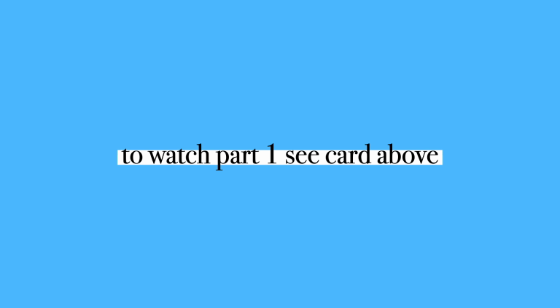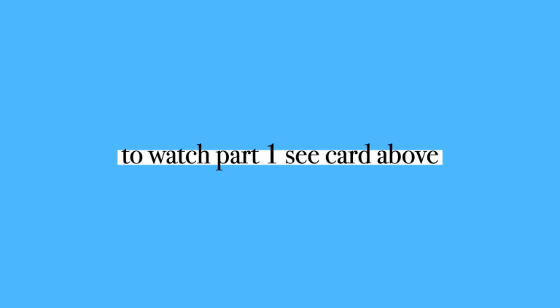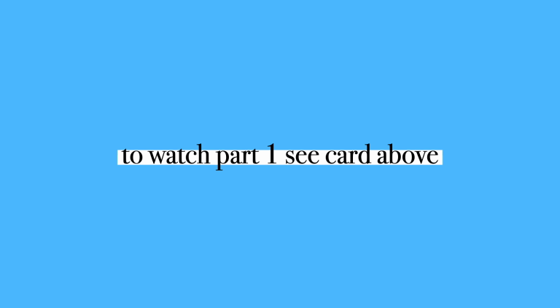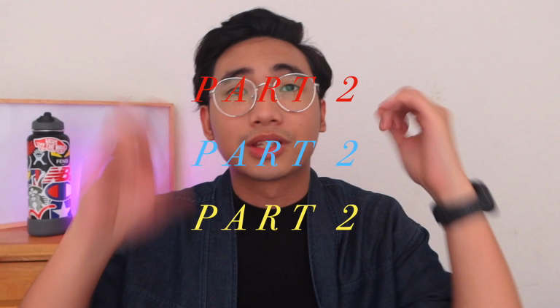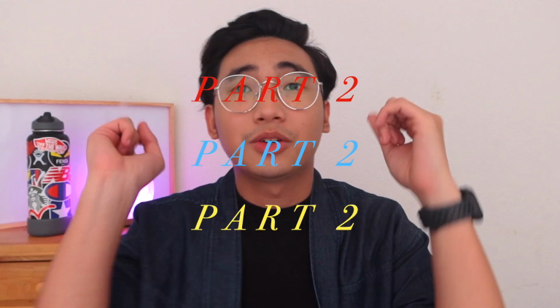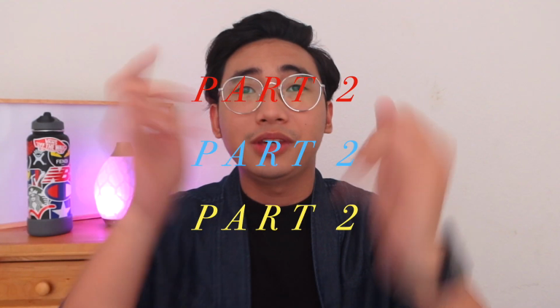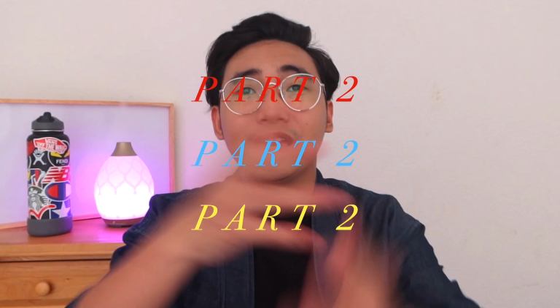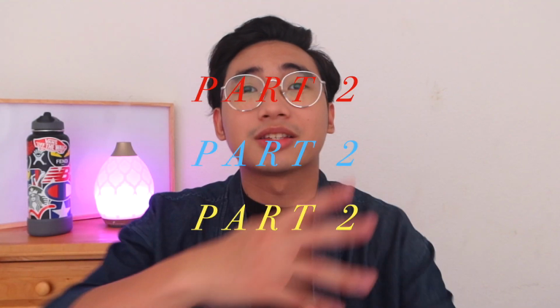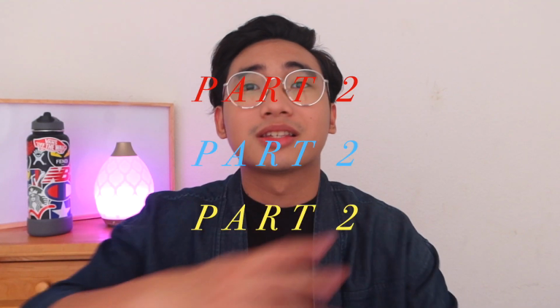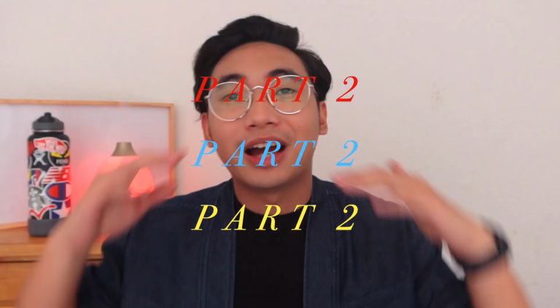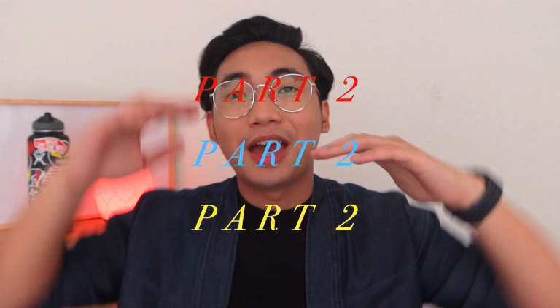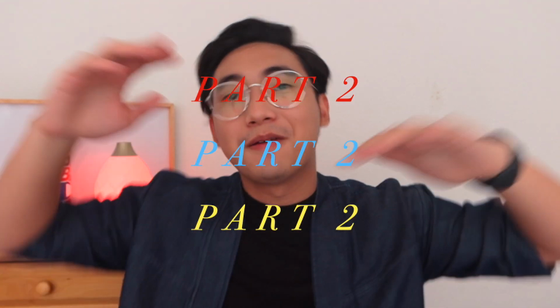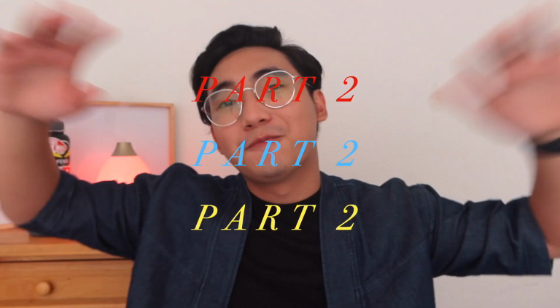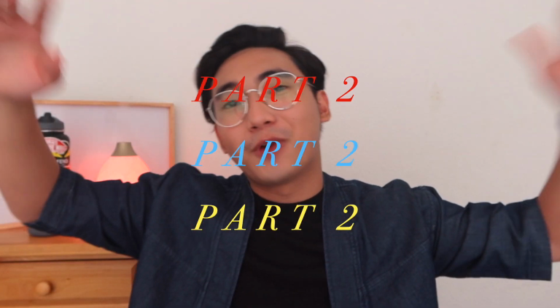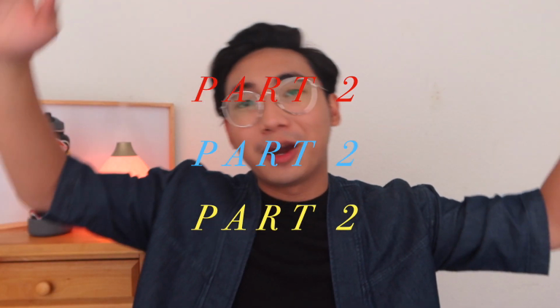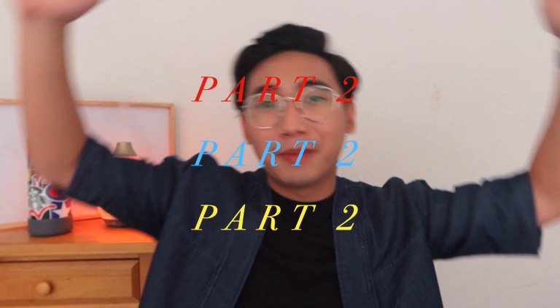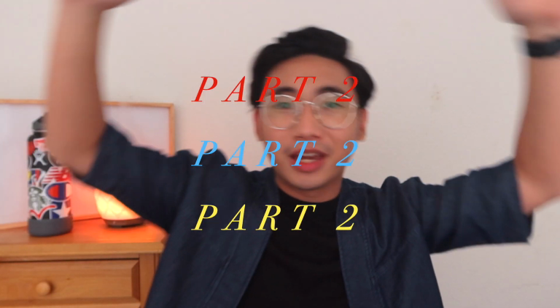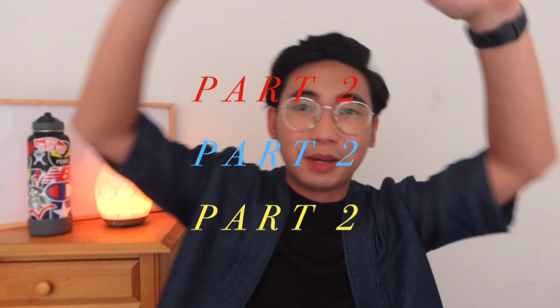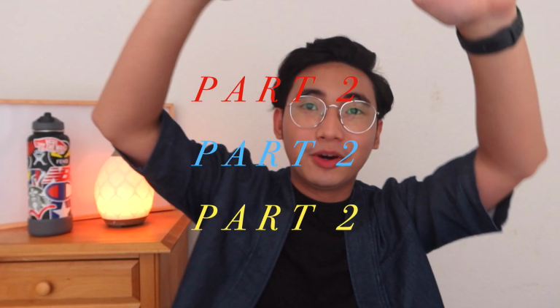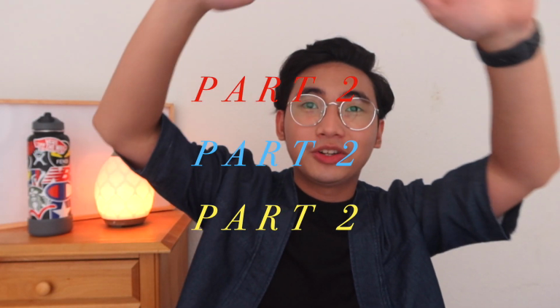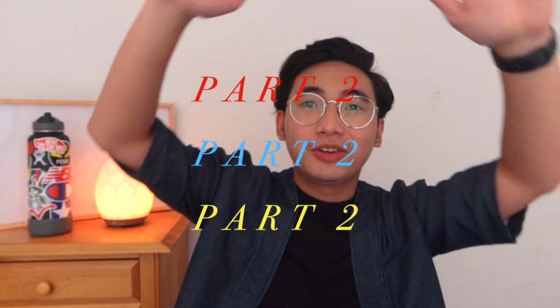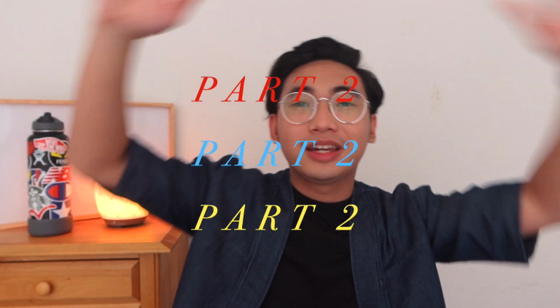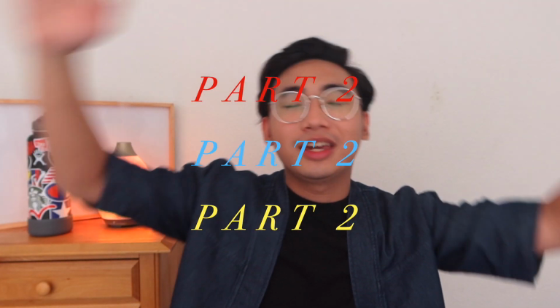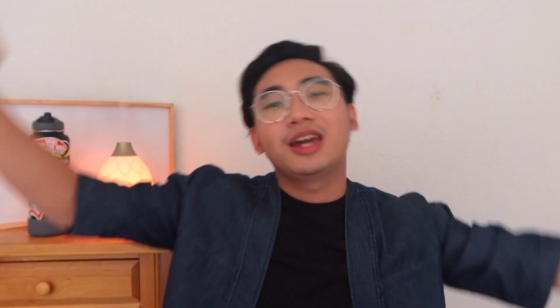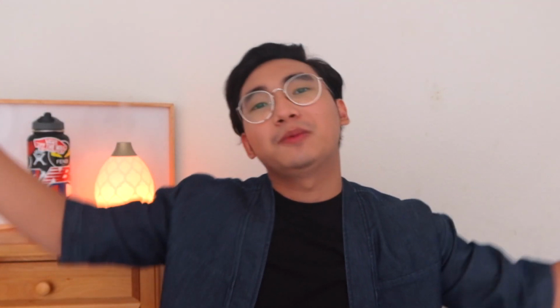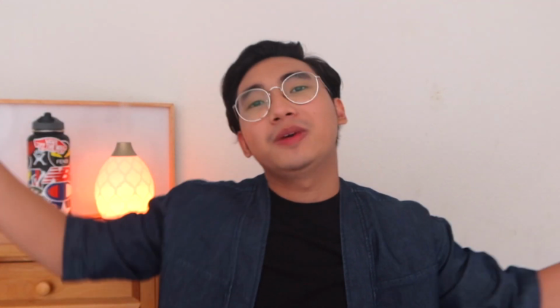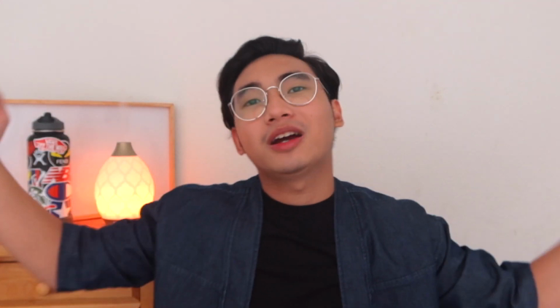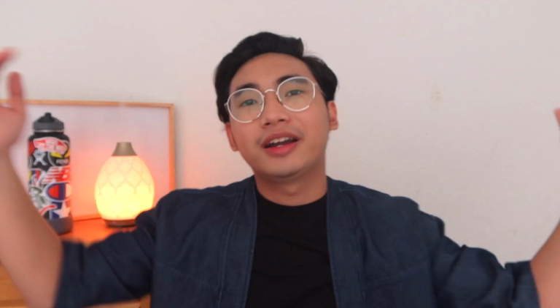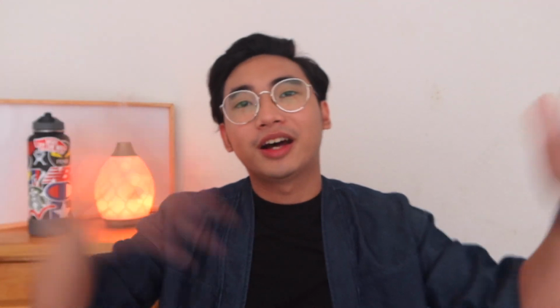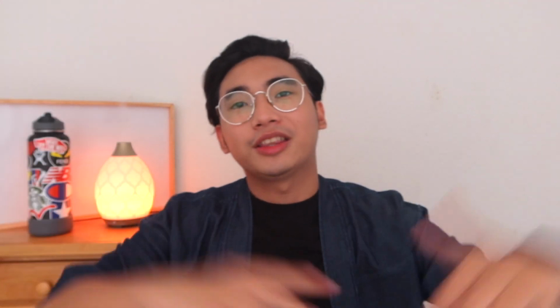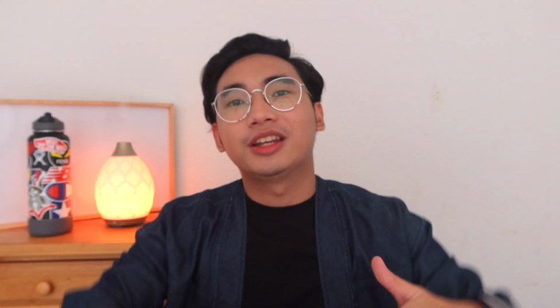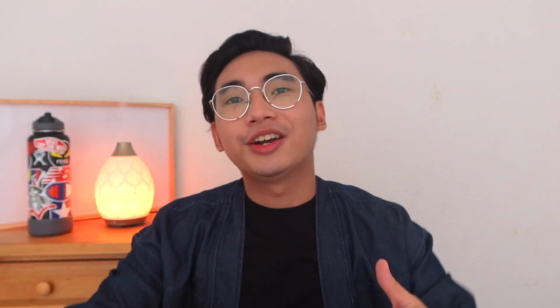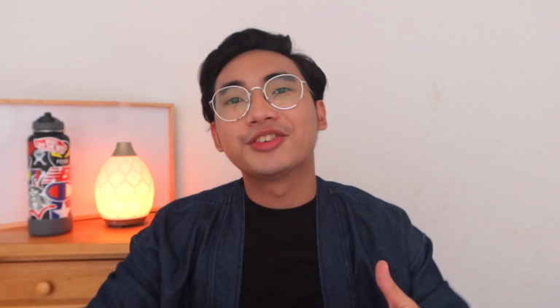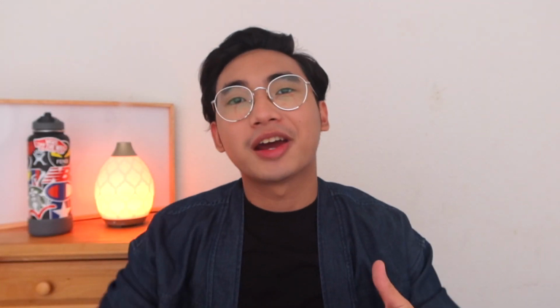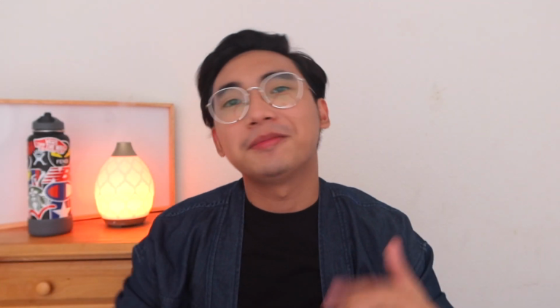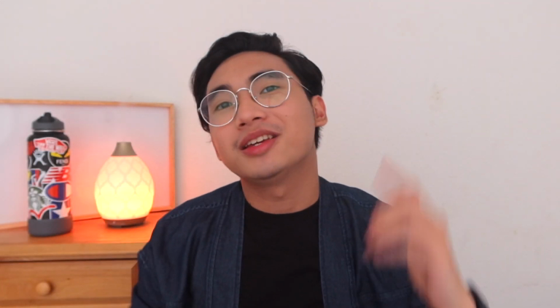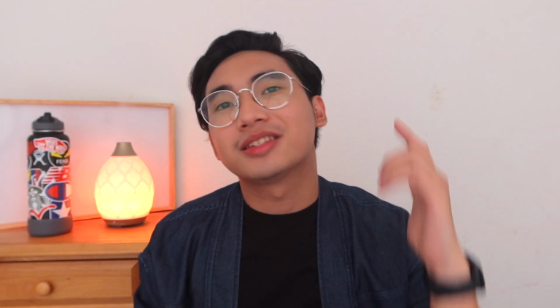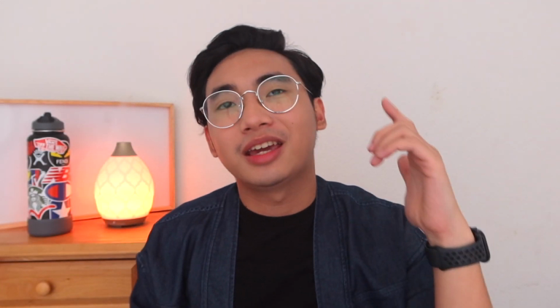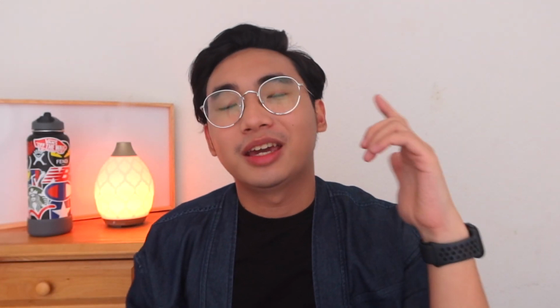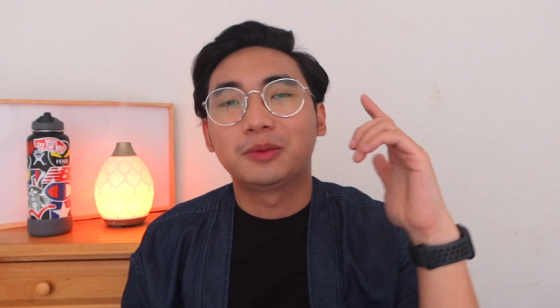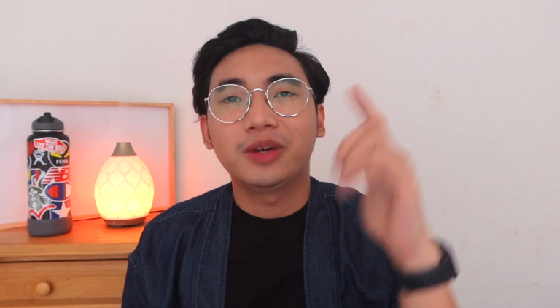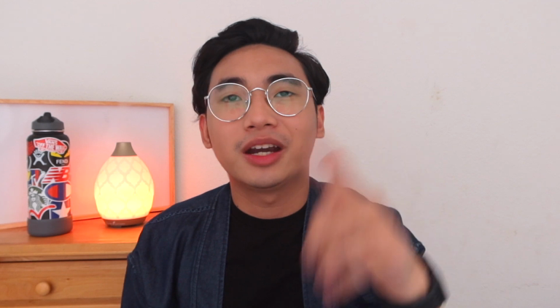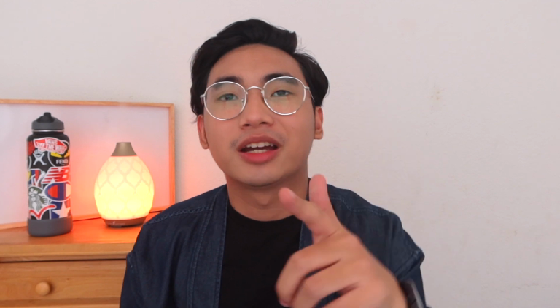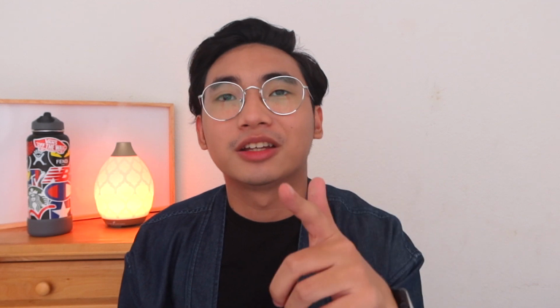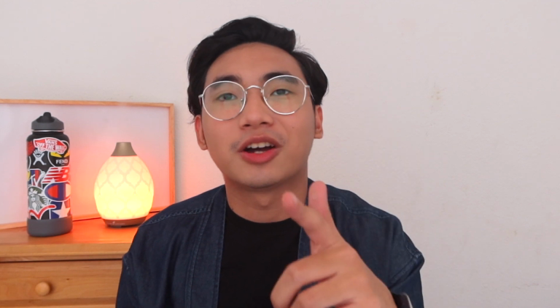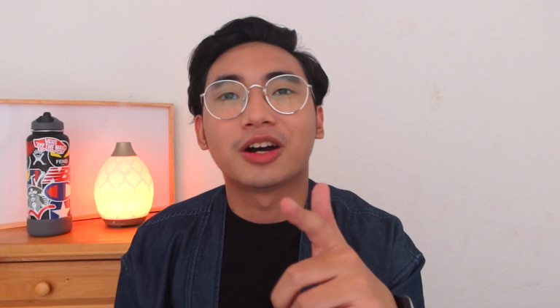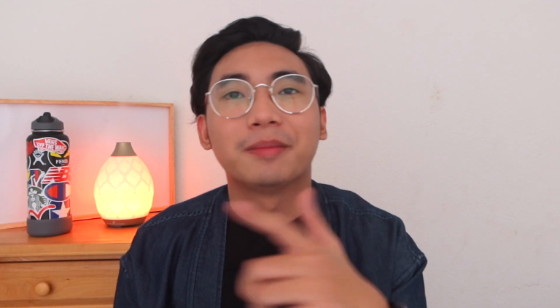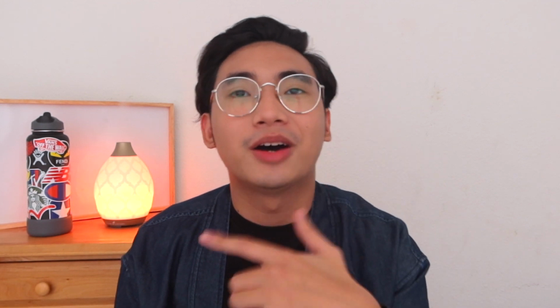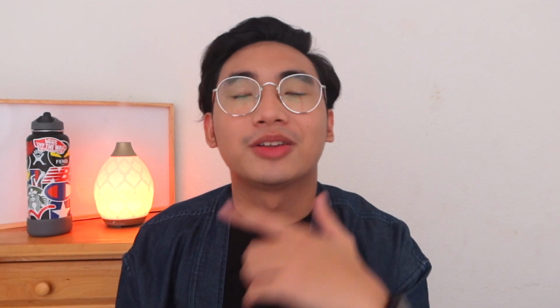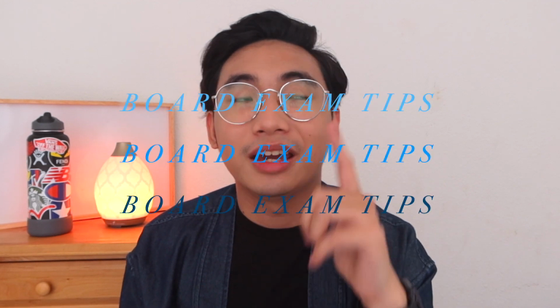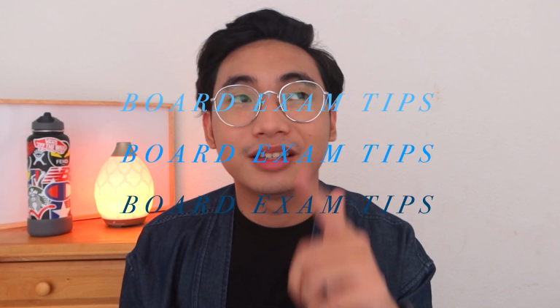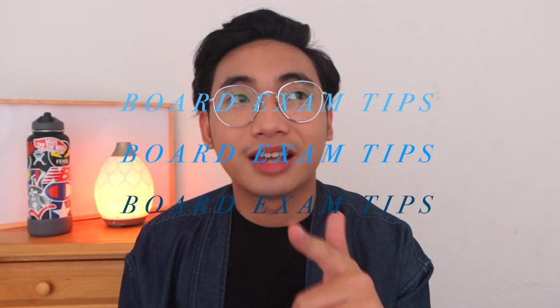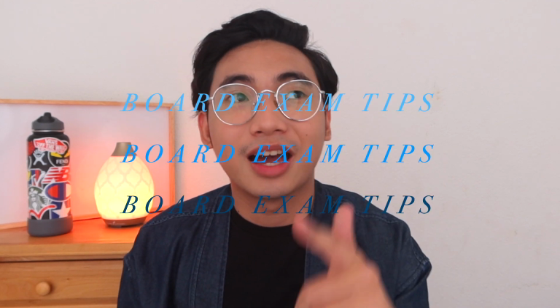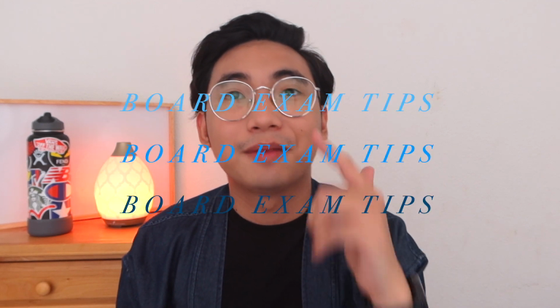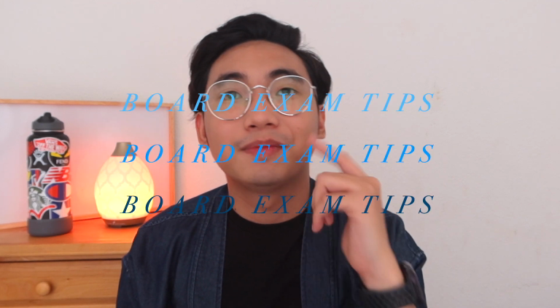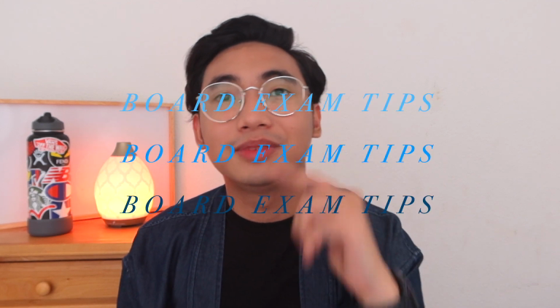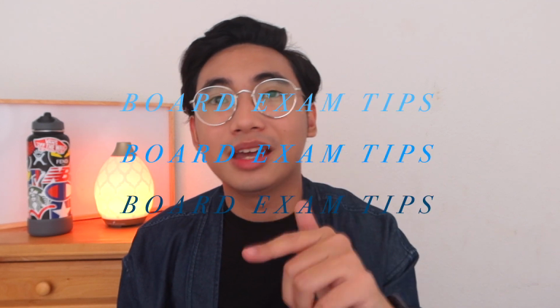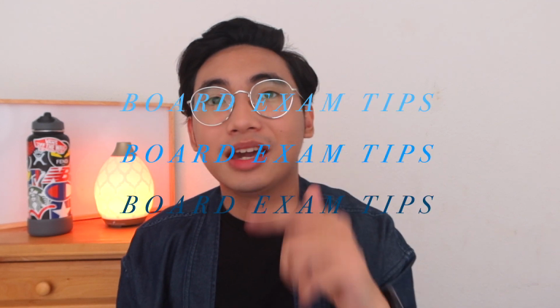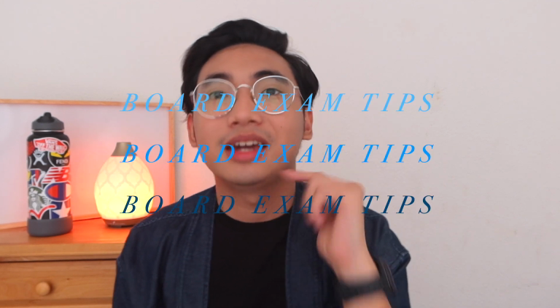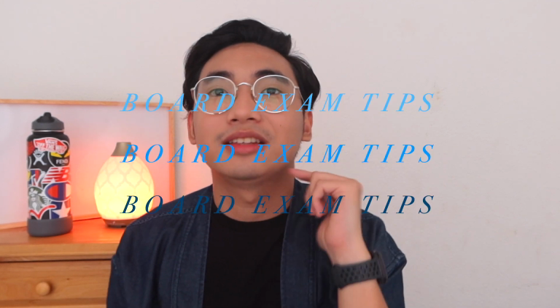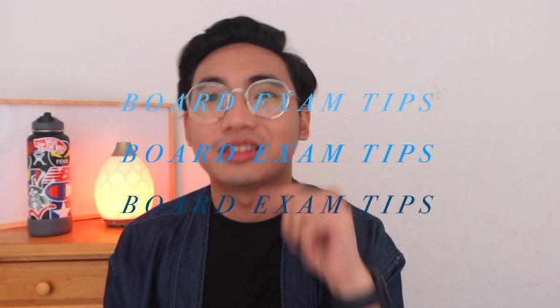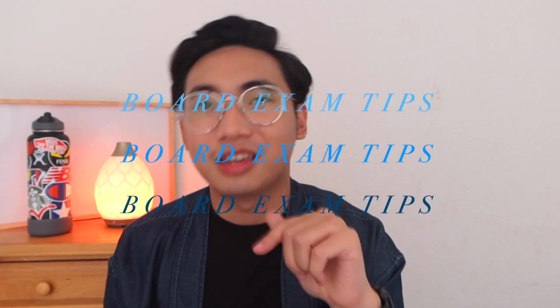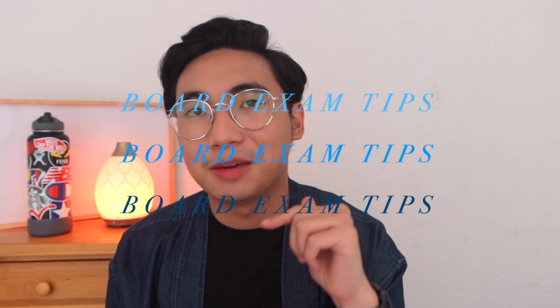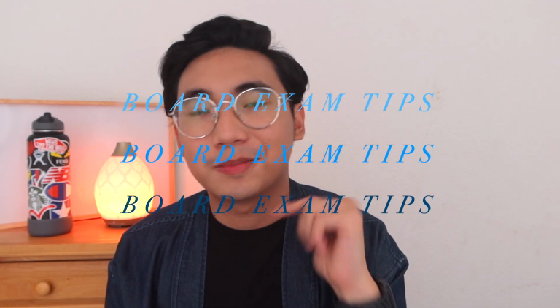I am wearing my kimono again — we are not in our jammies — and we are going to talk about exam day tips.